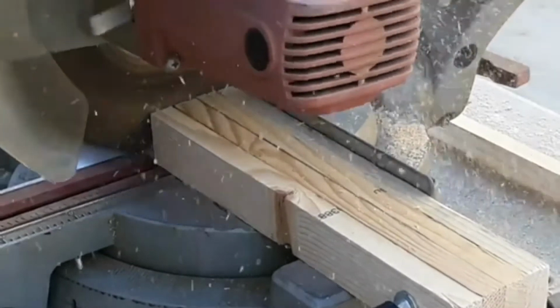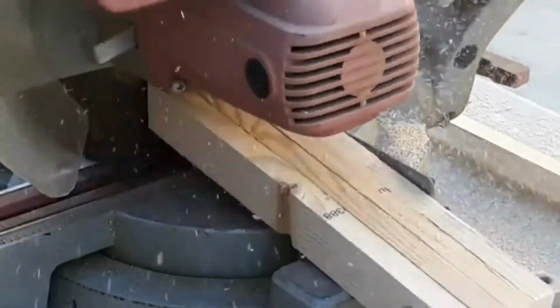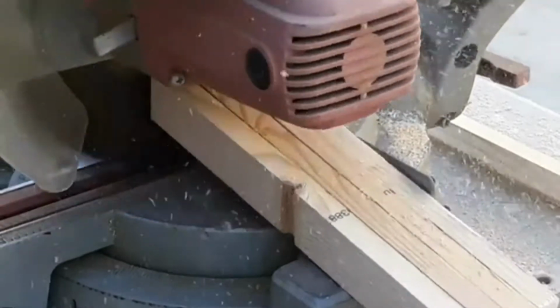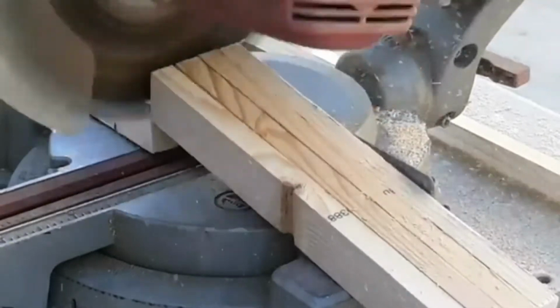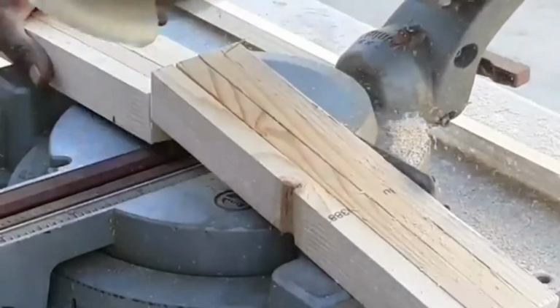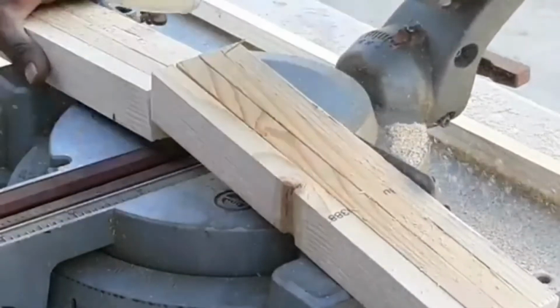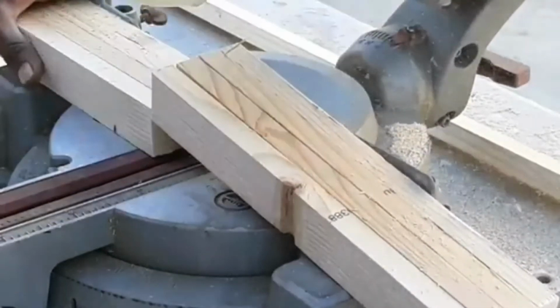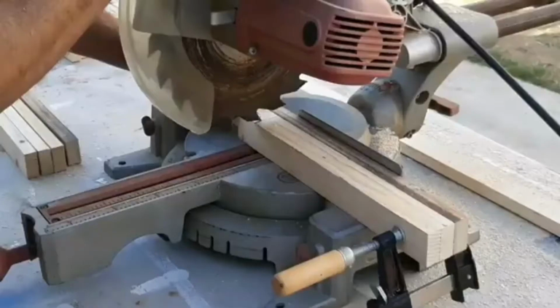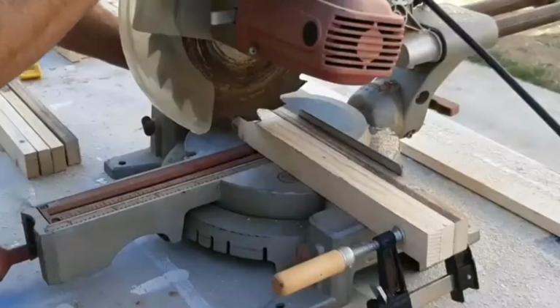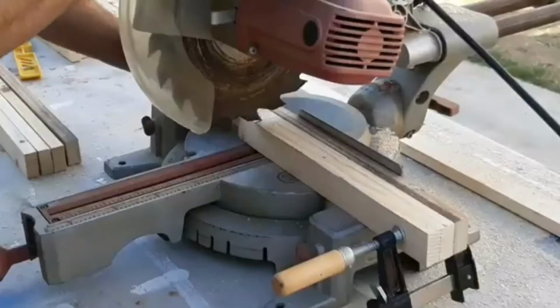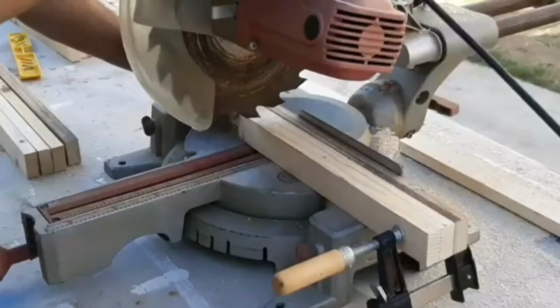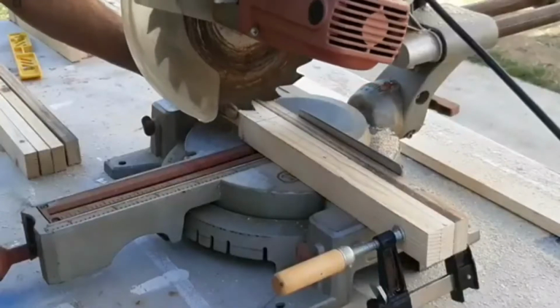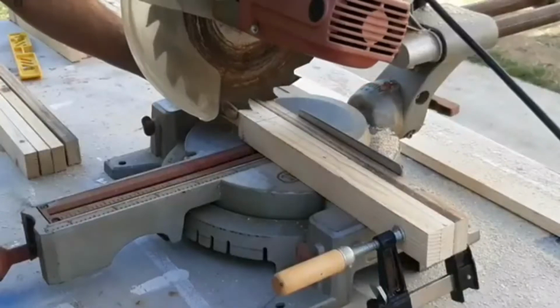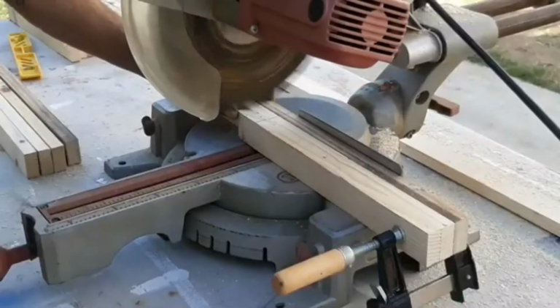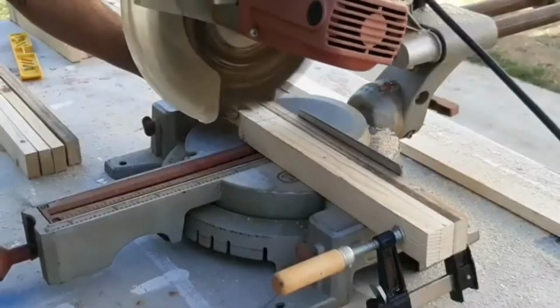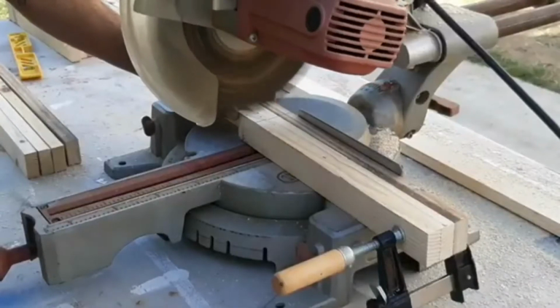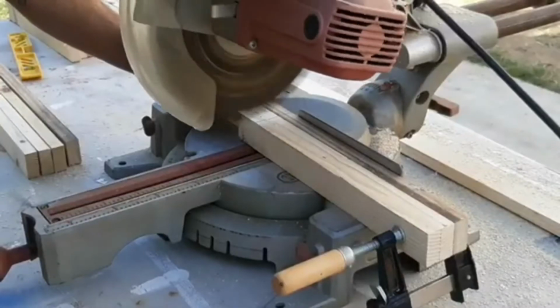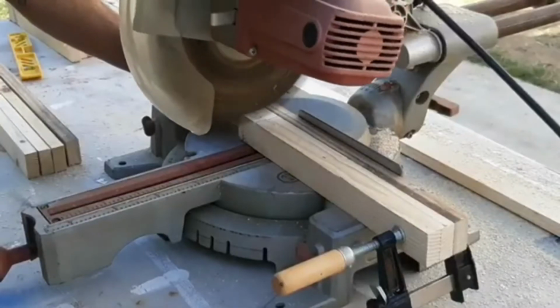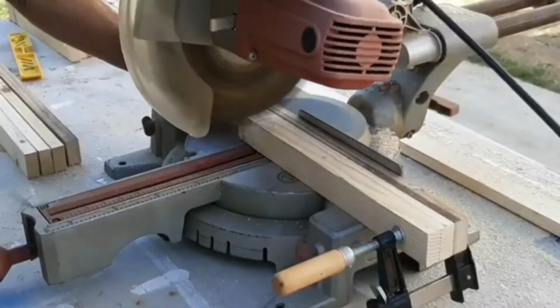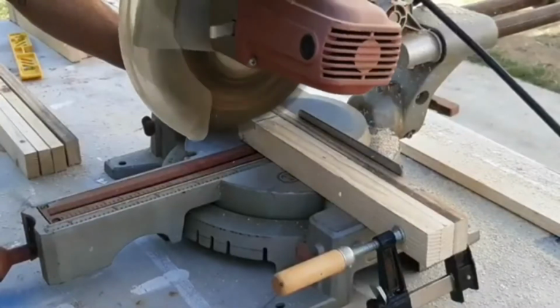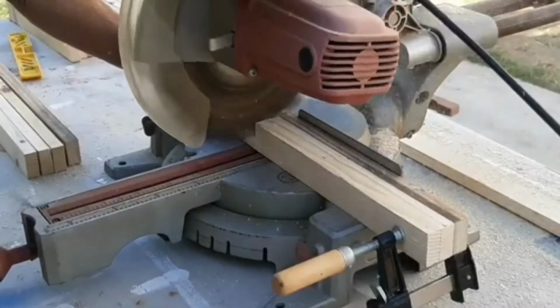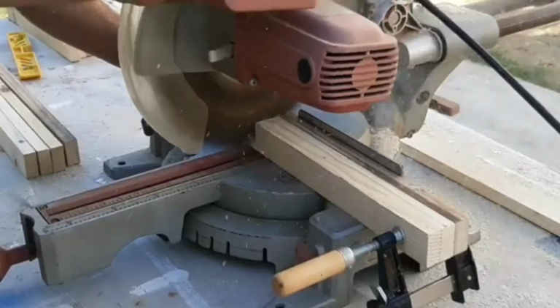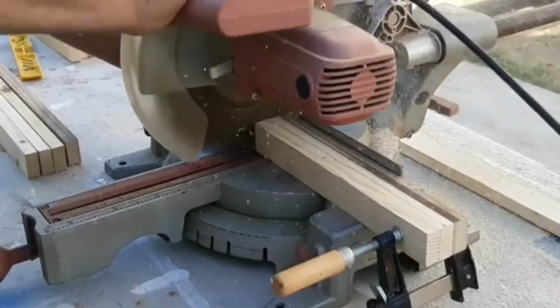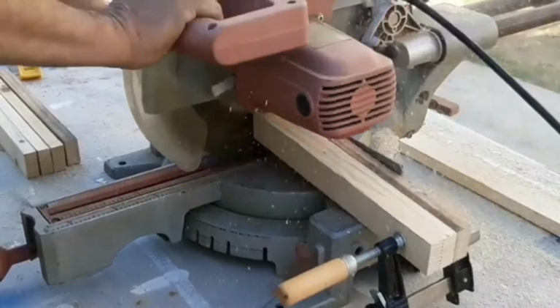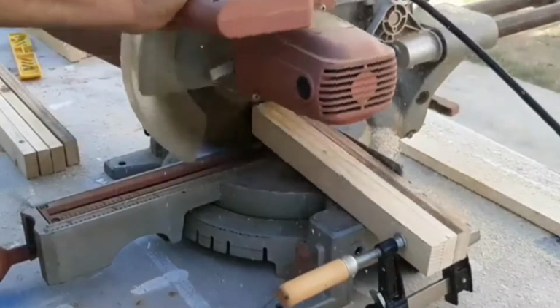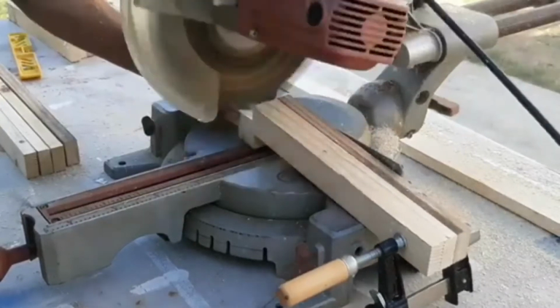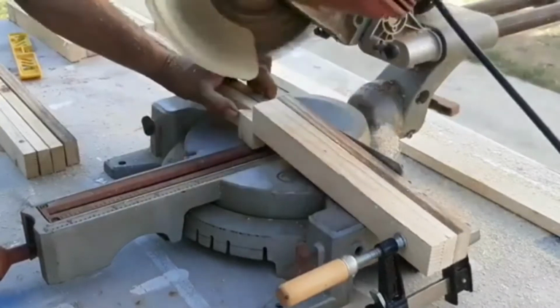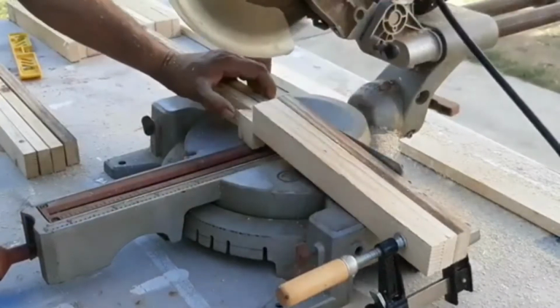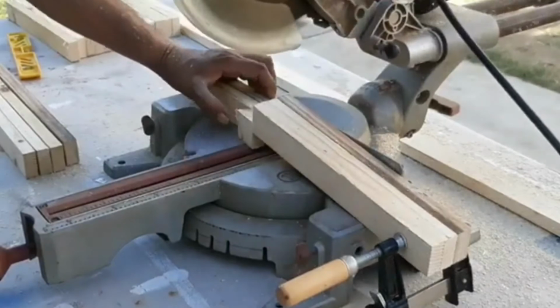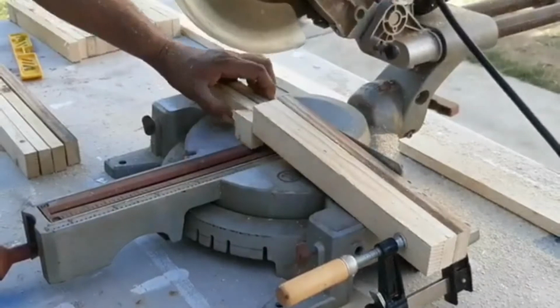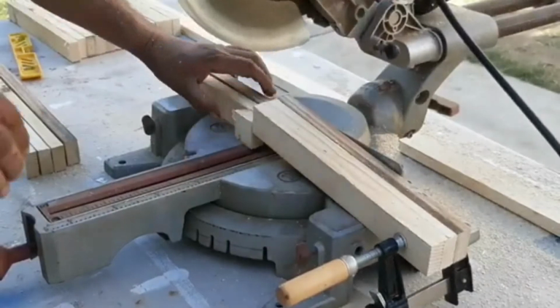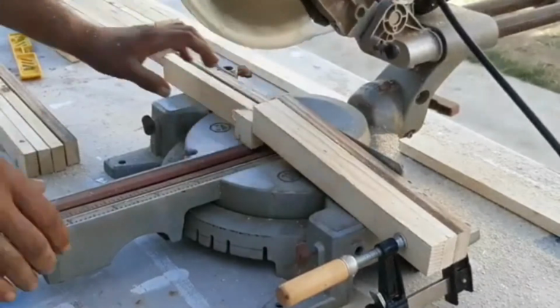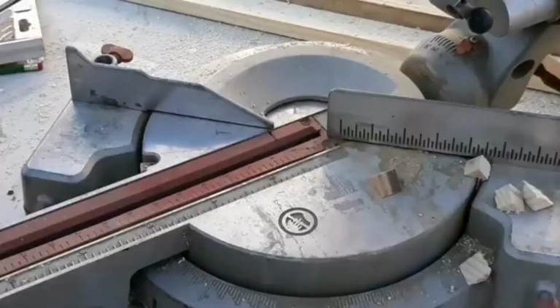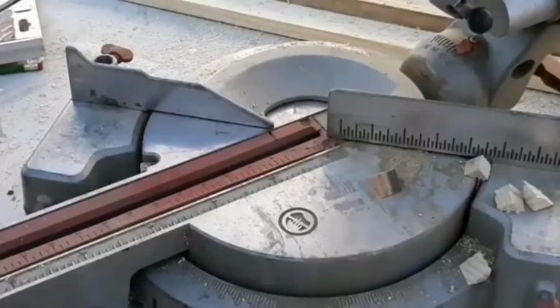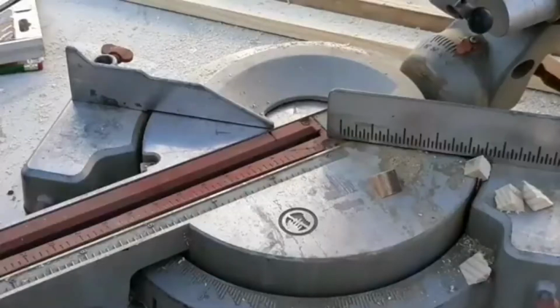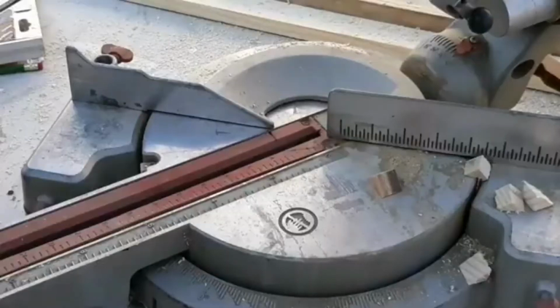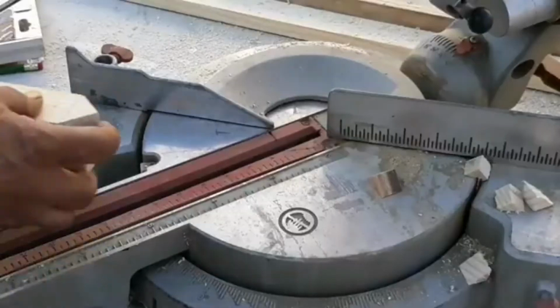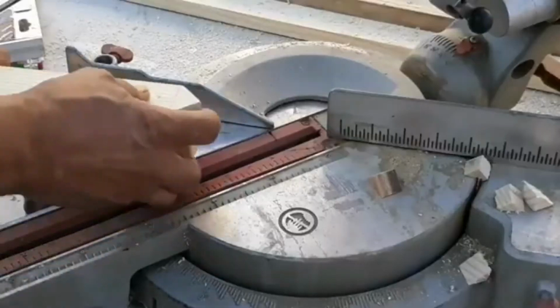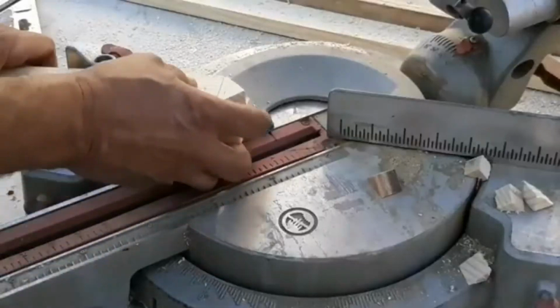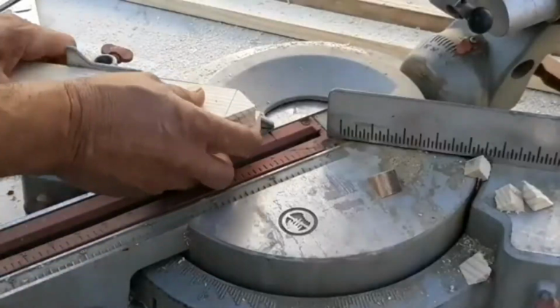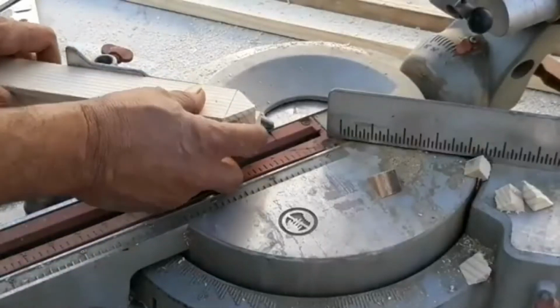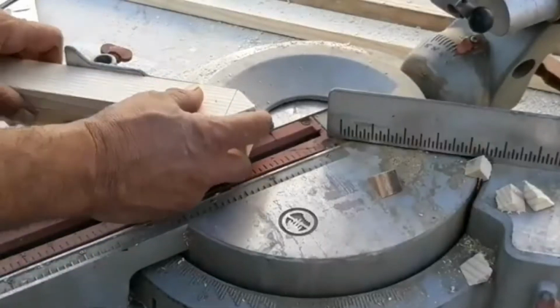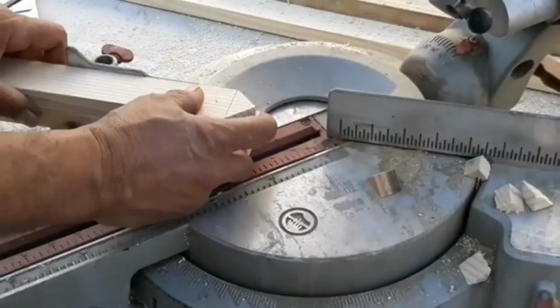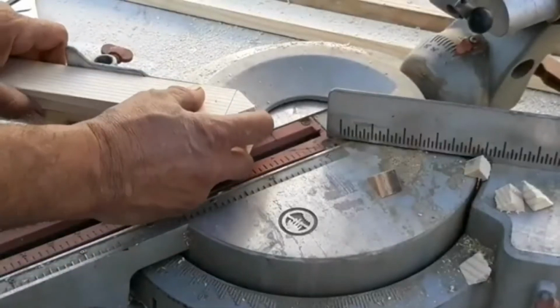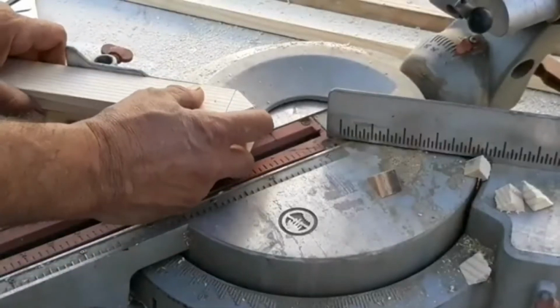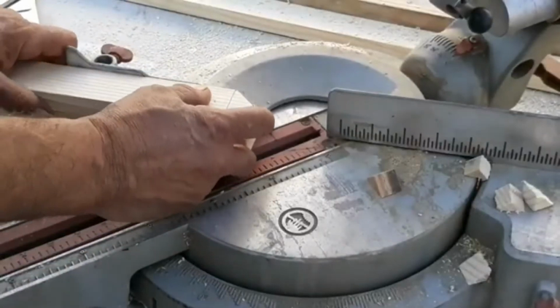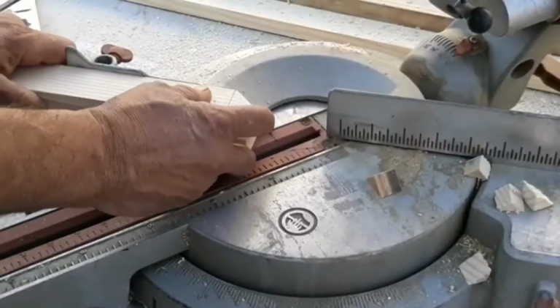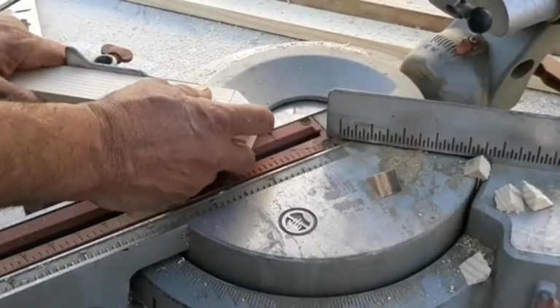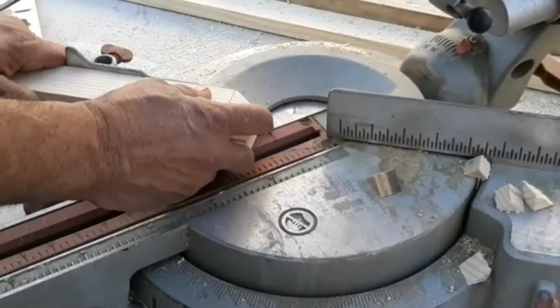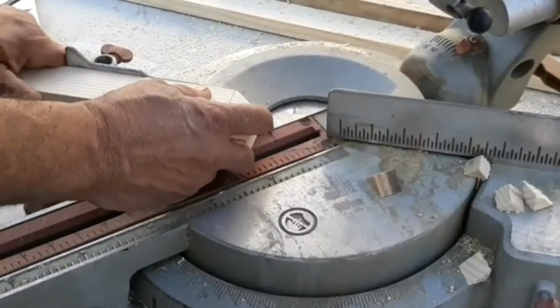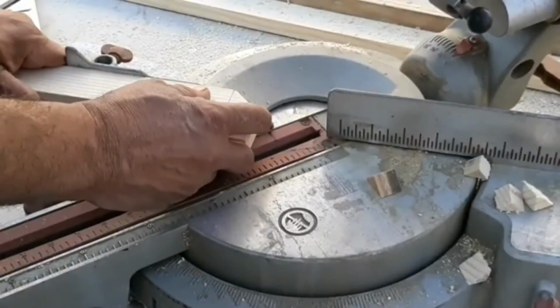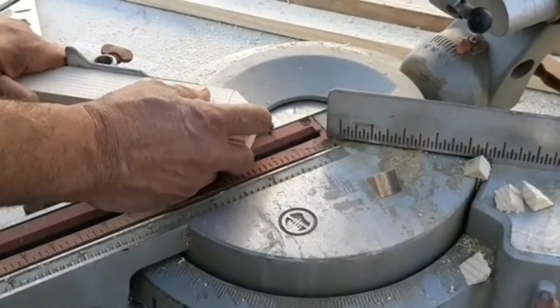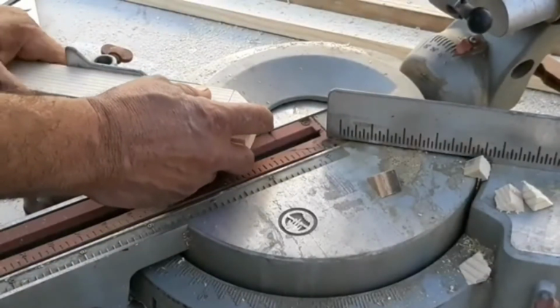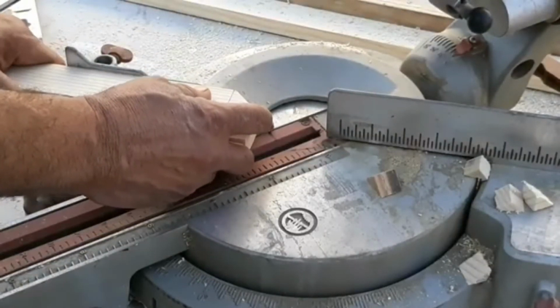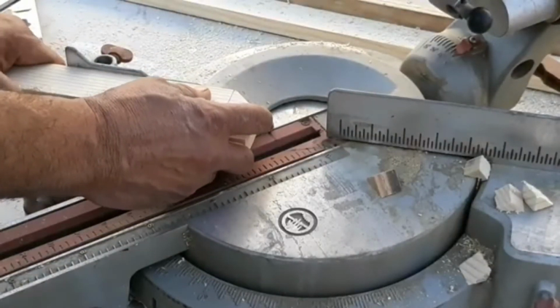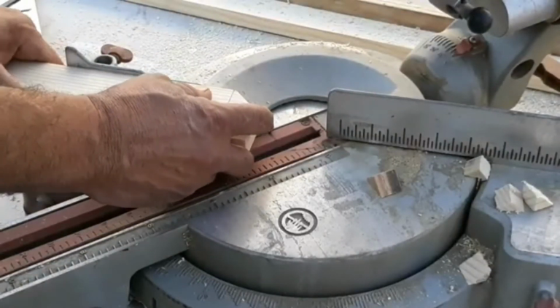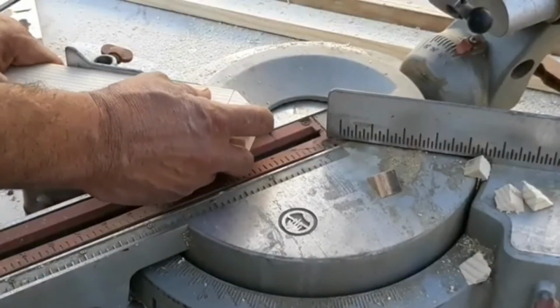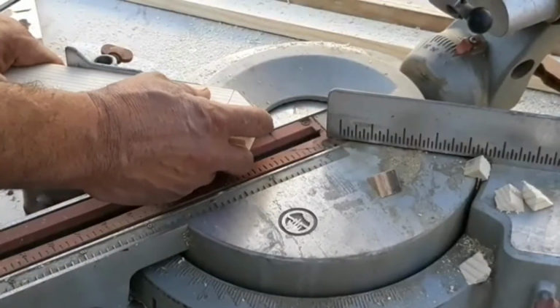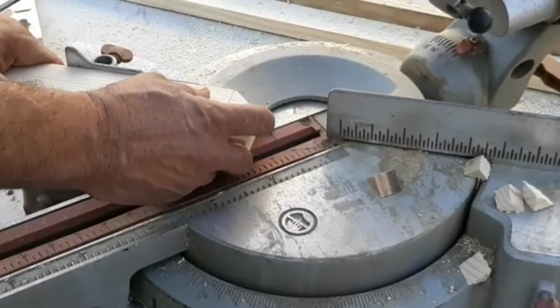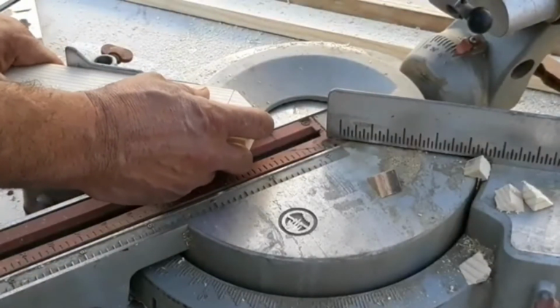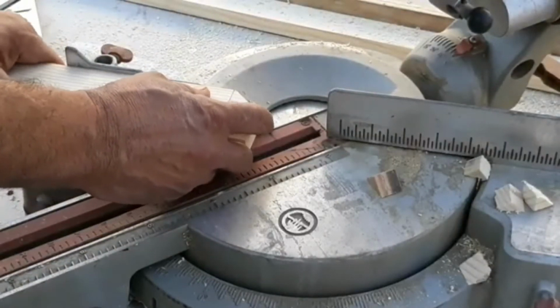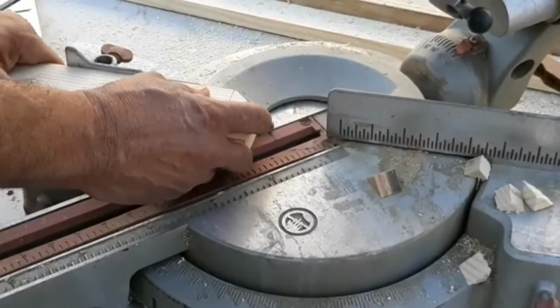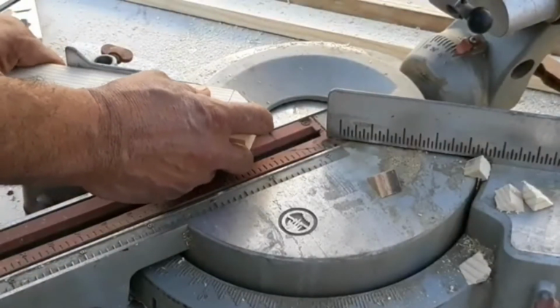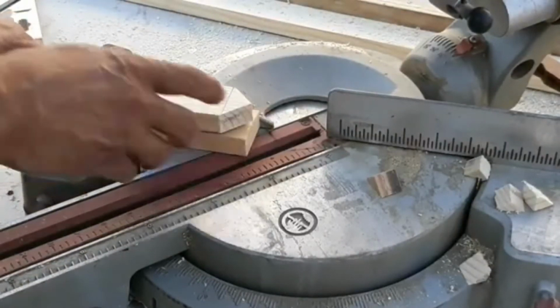Using a miter saw, clamp the boards together to speed up the process, or if you don't feel safe do one at a time.